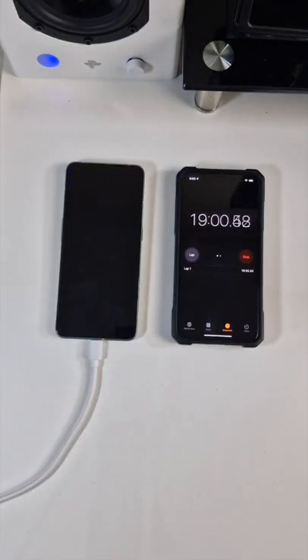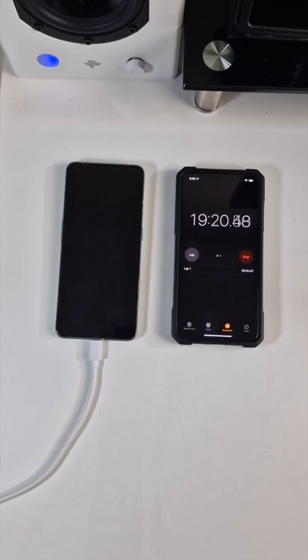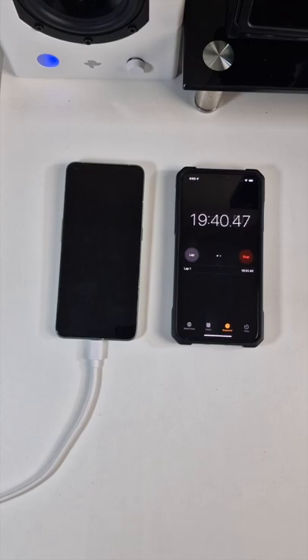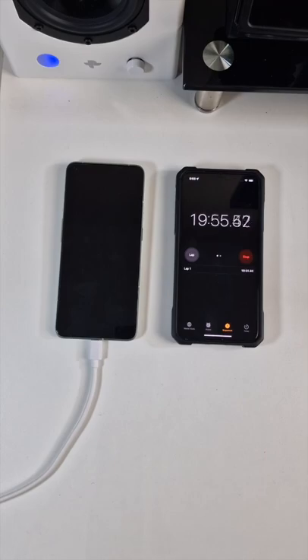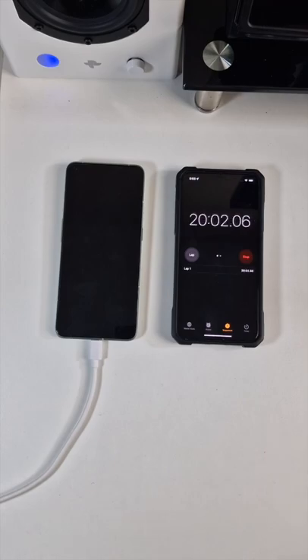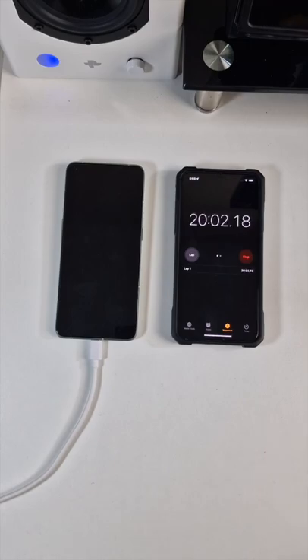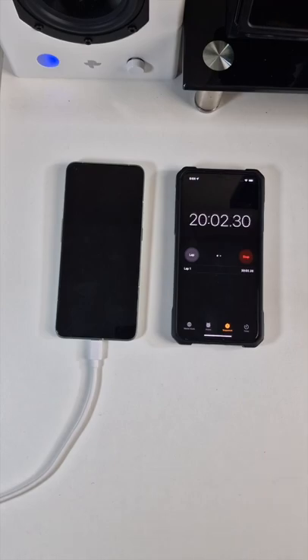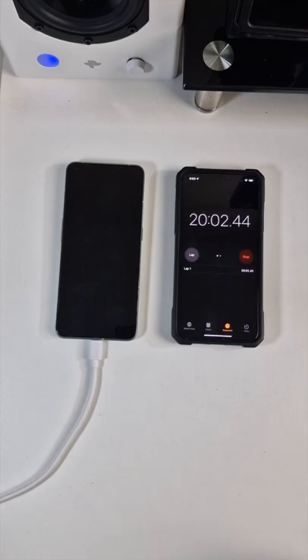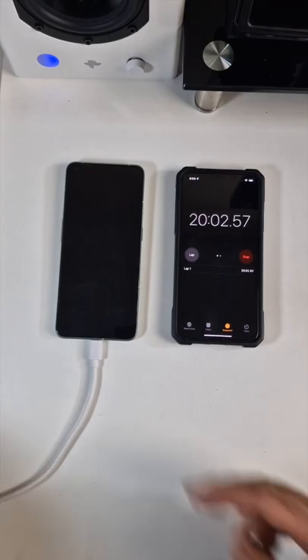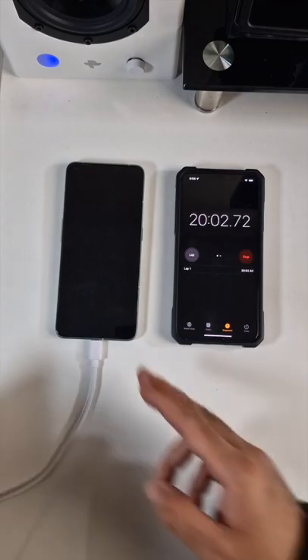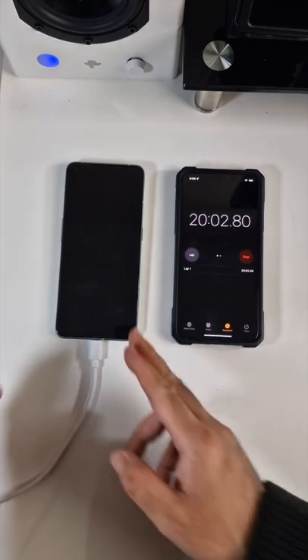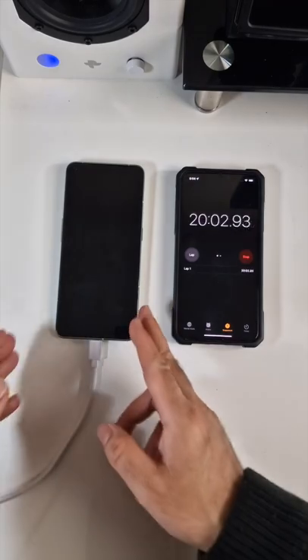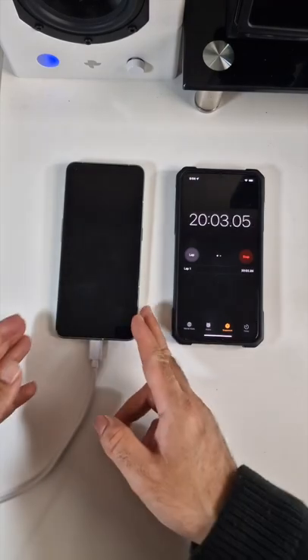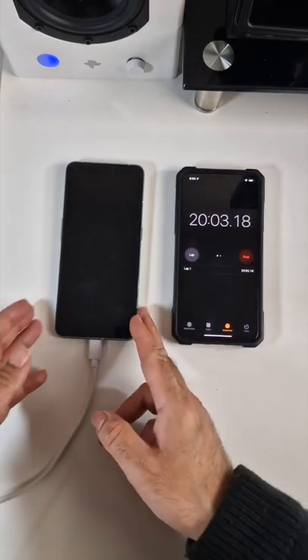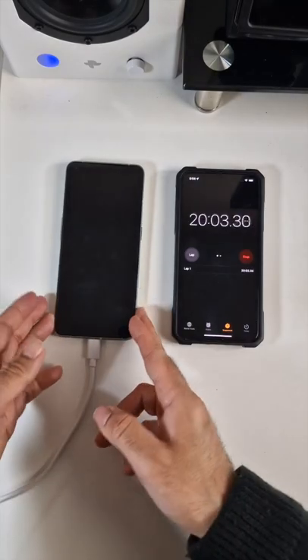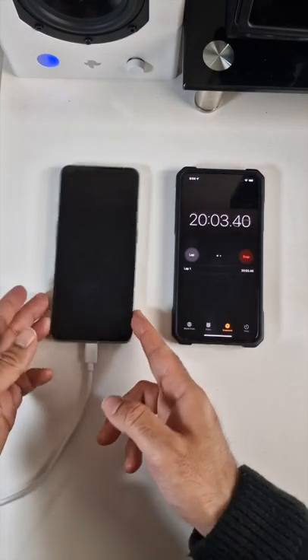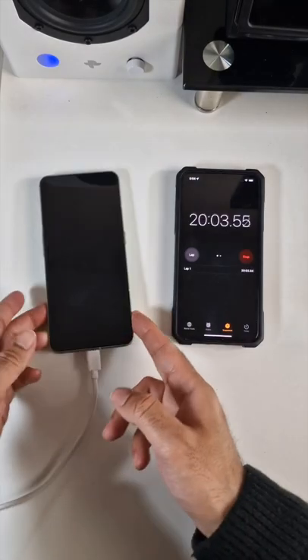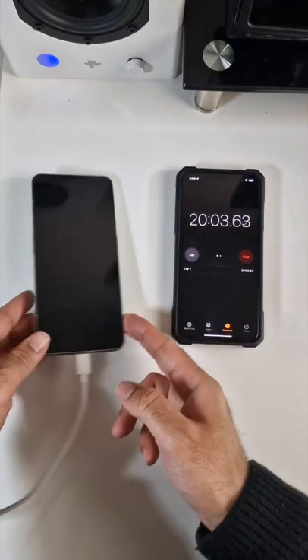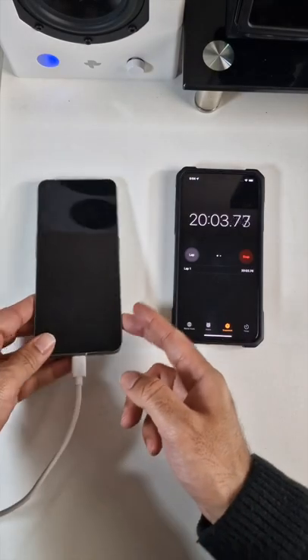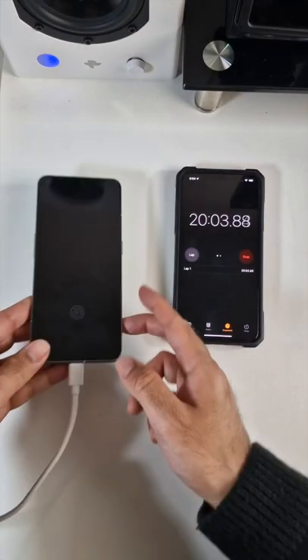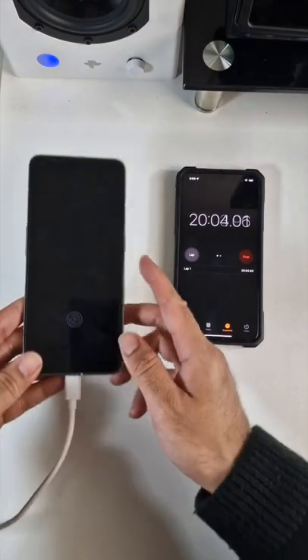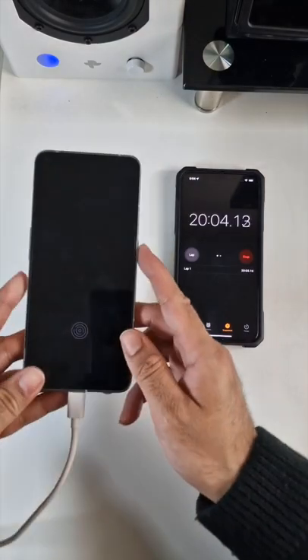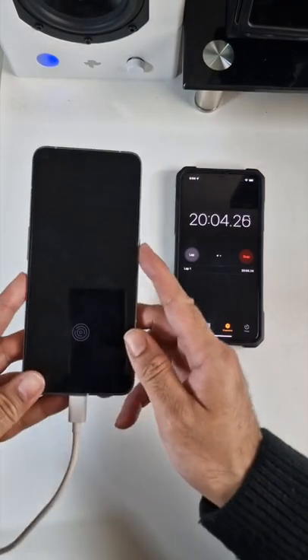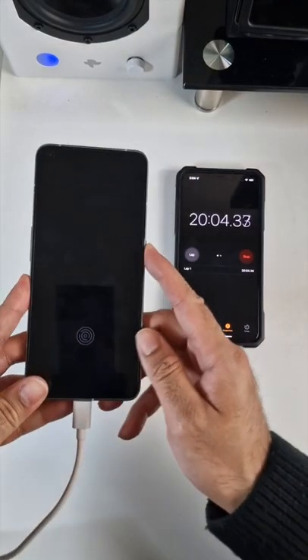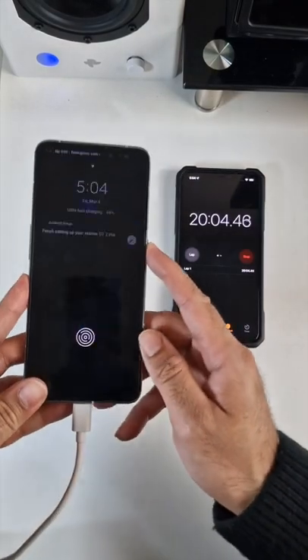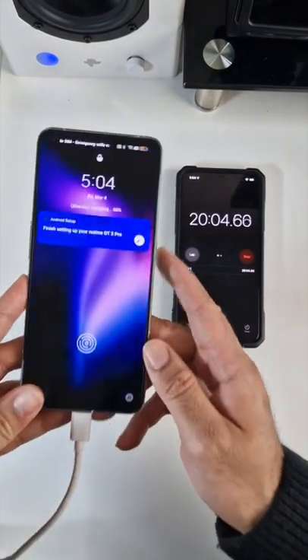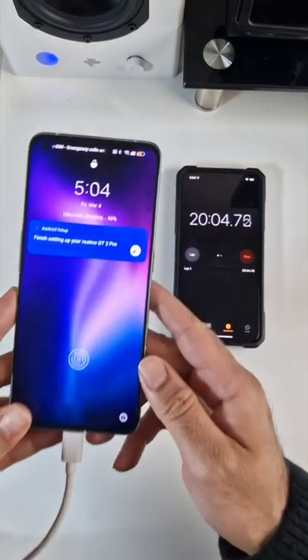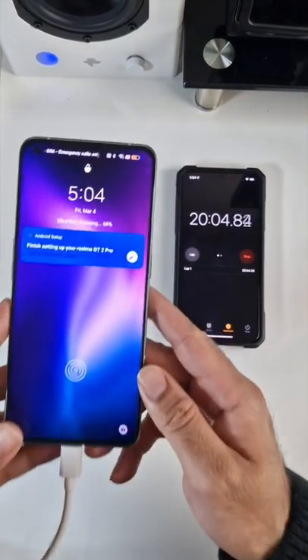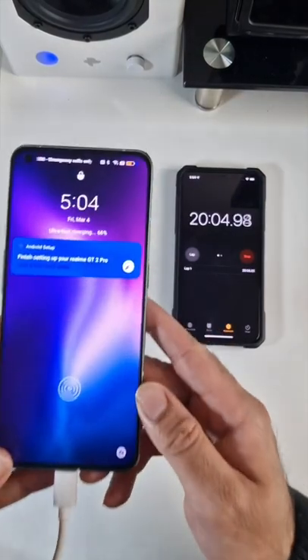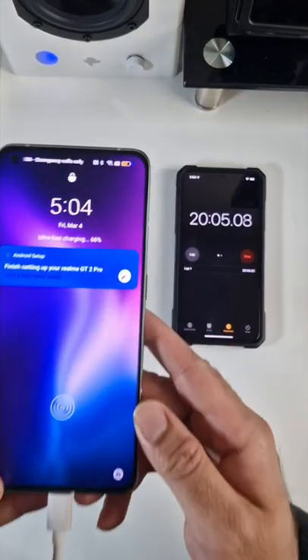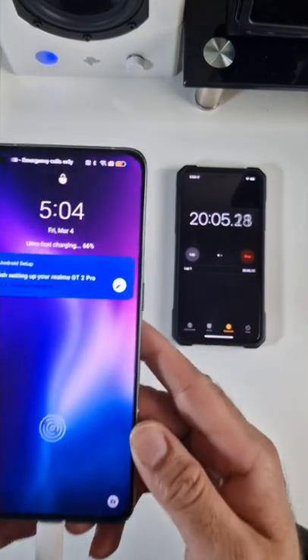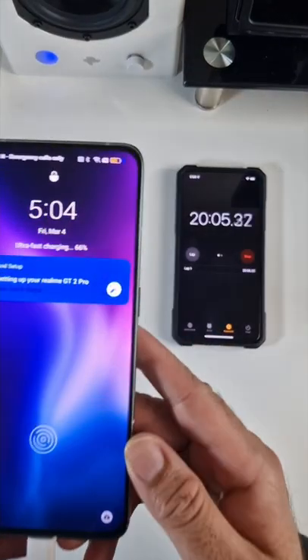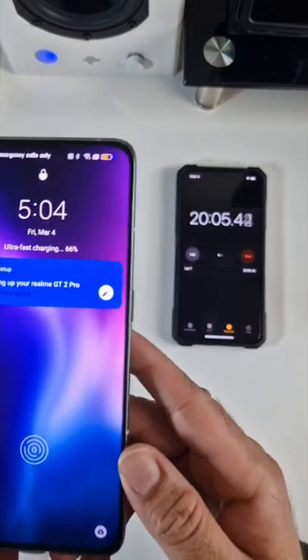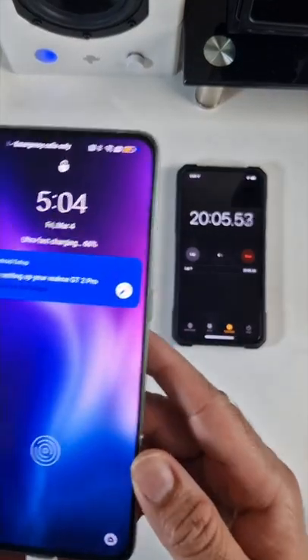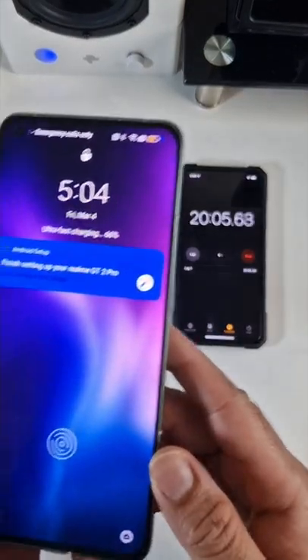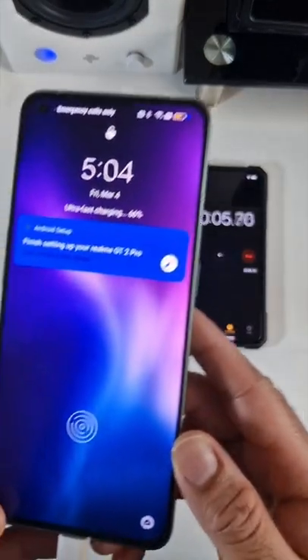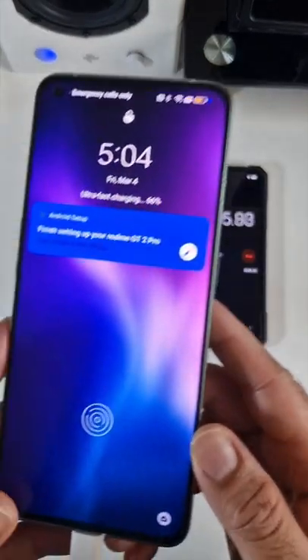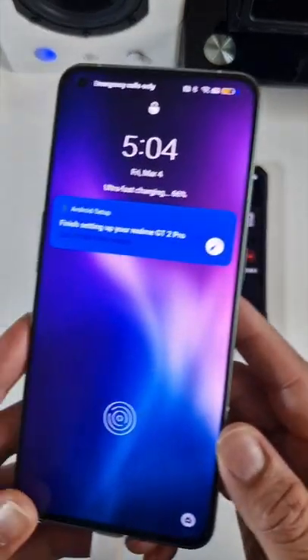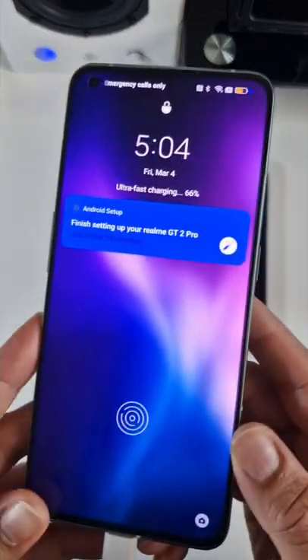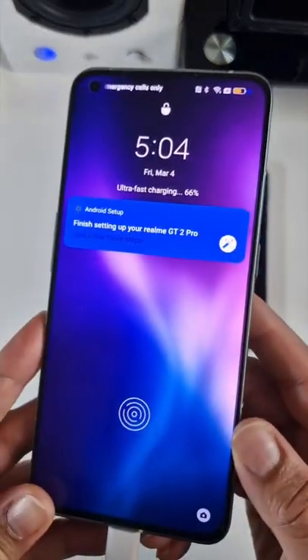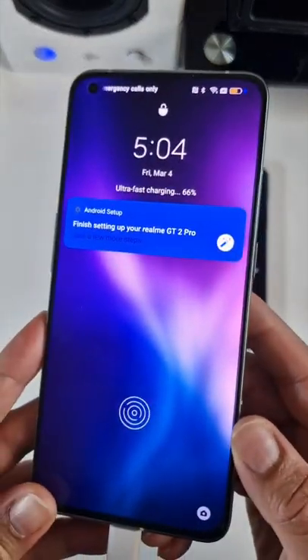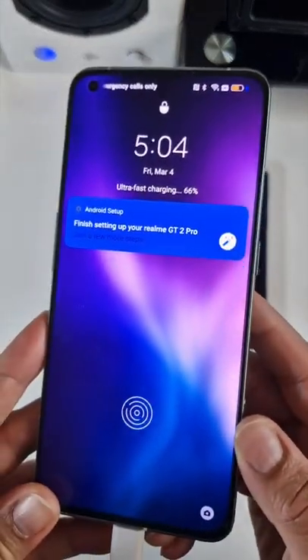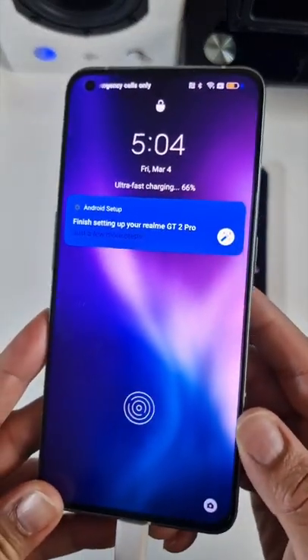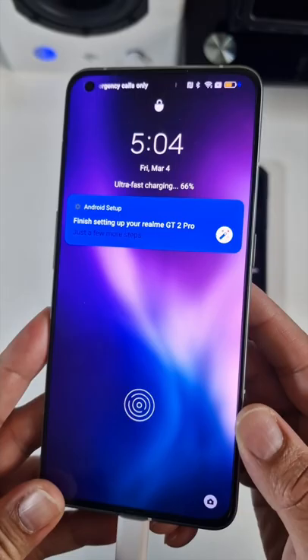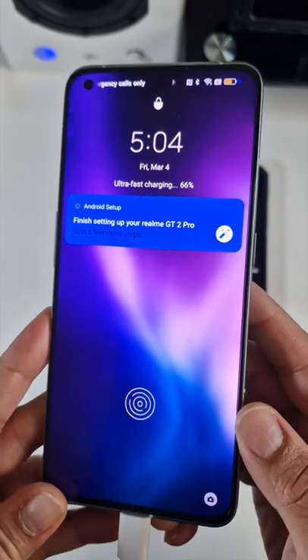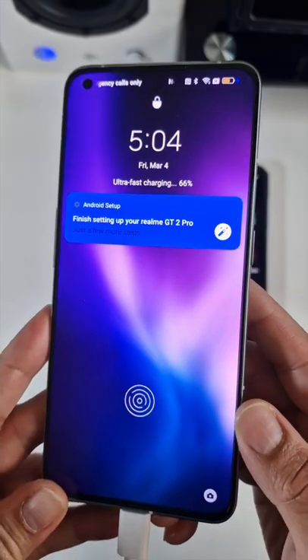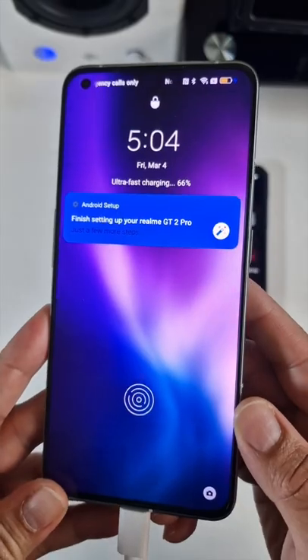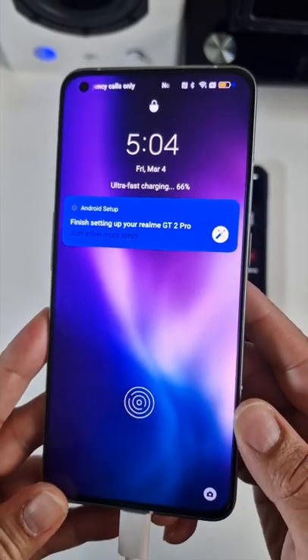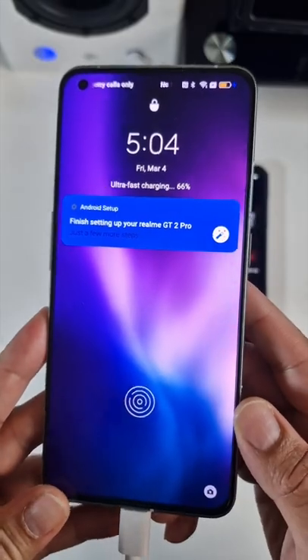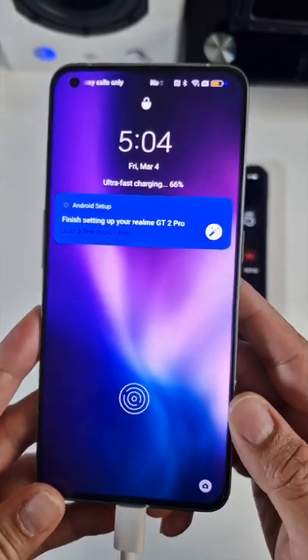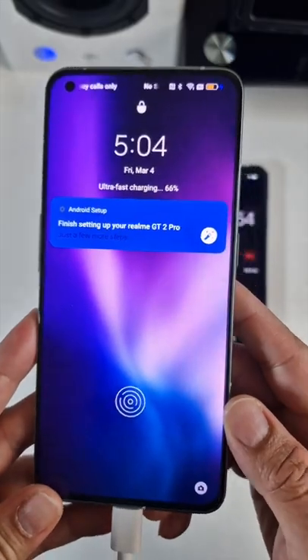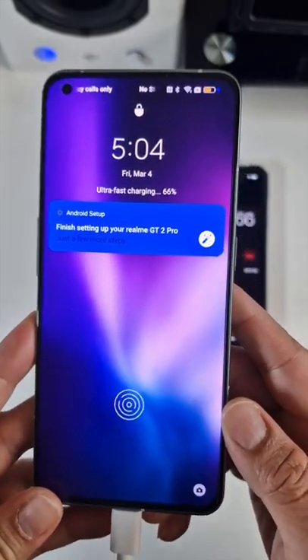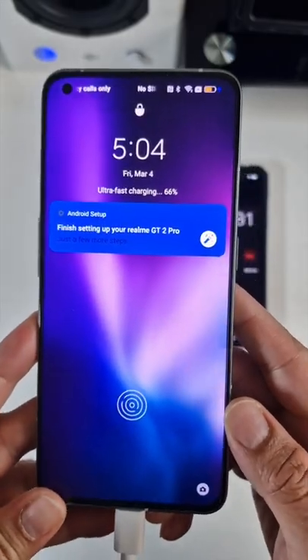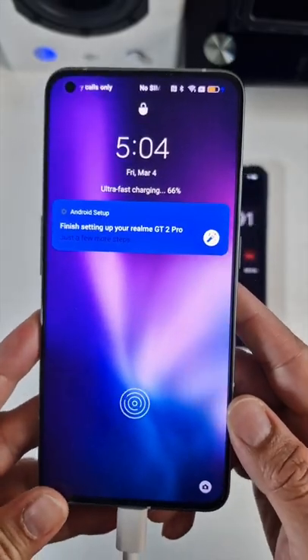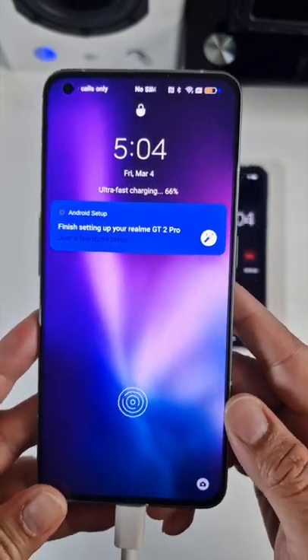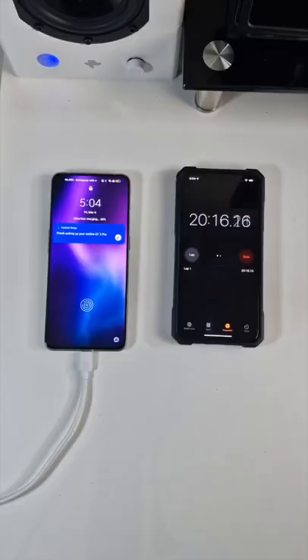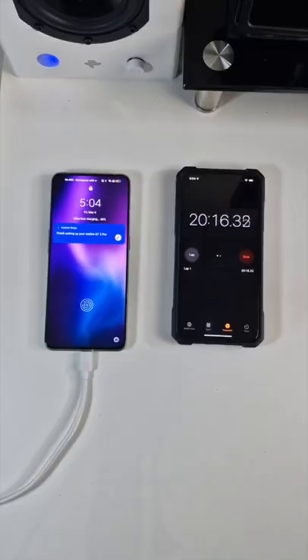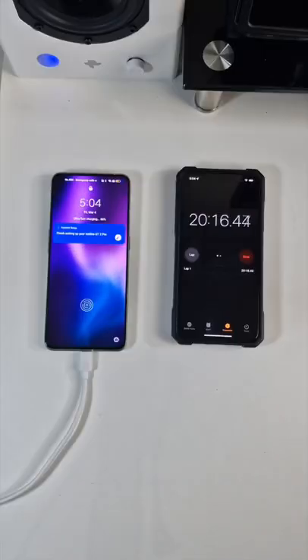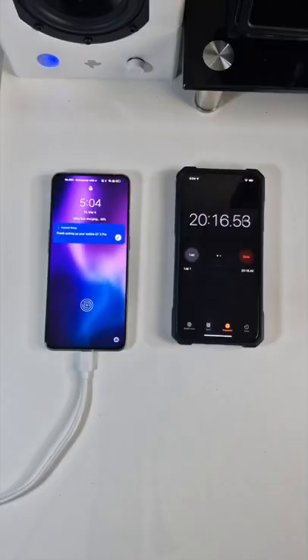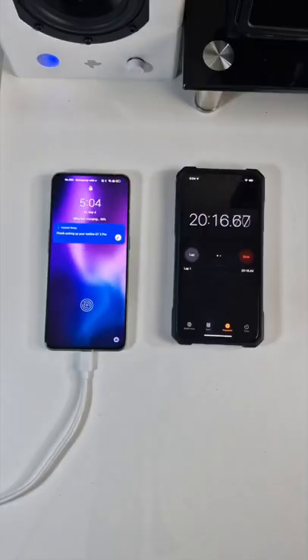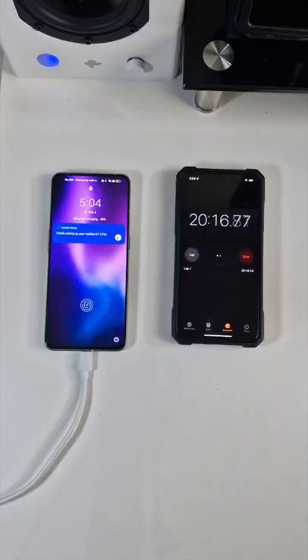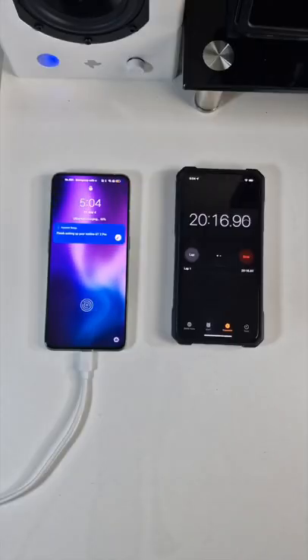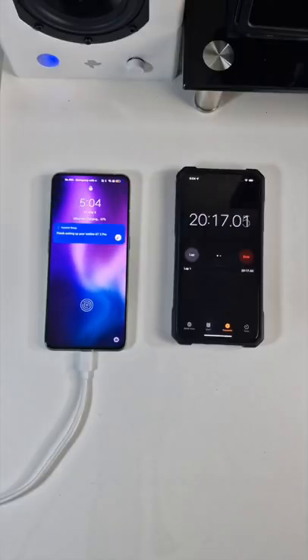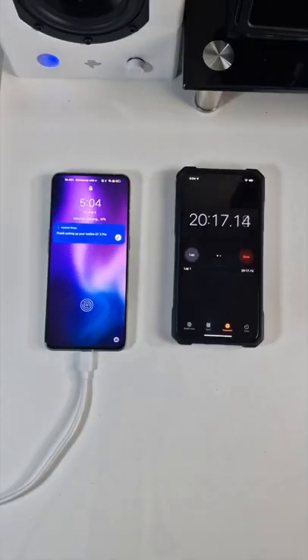We've just gone over 20 minutes. Let's have a look at that percentage — 66% battery. Let's keep going.